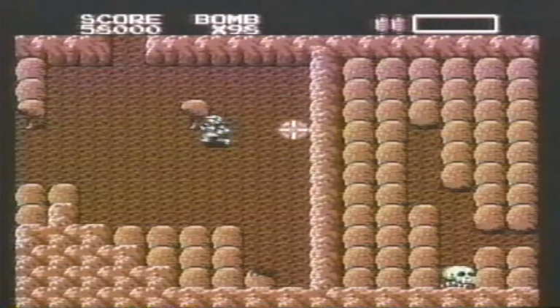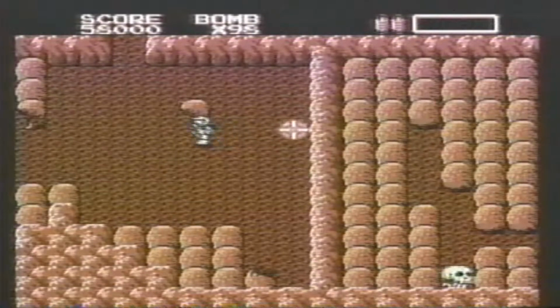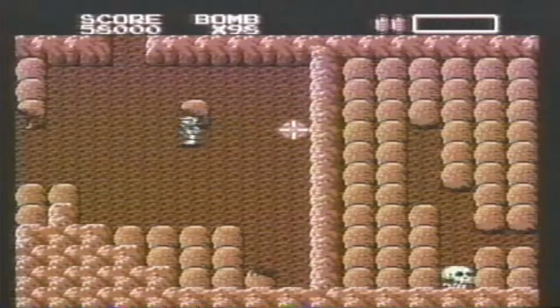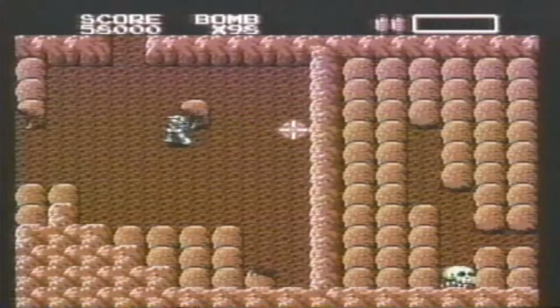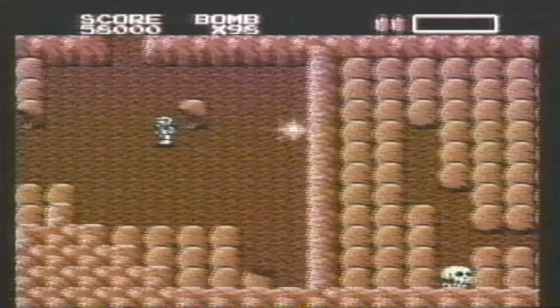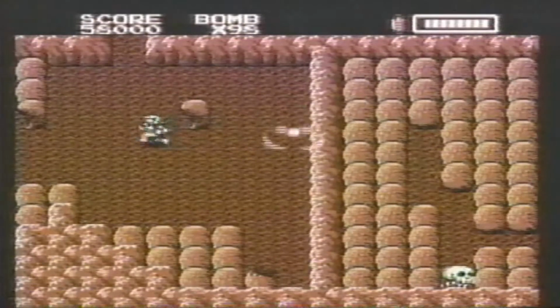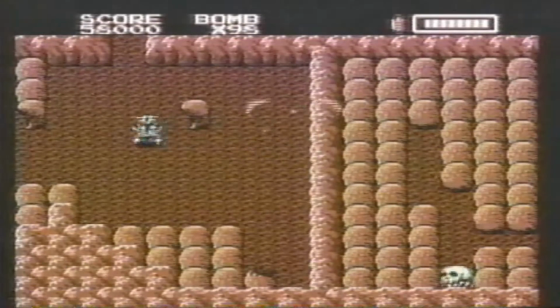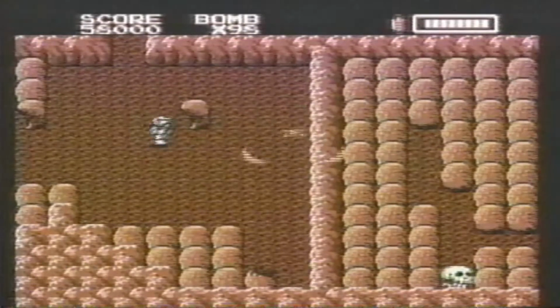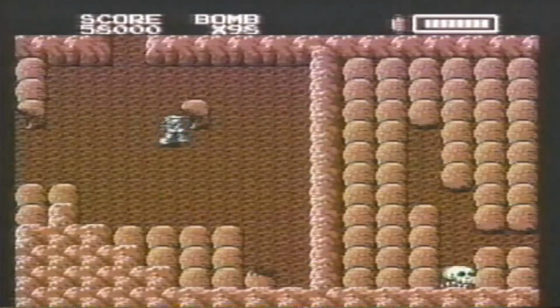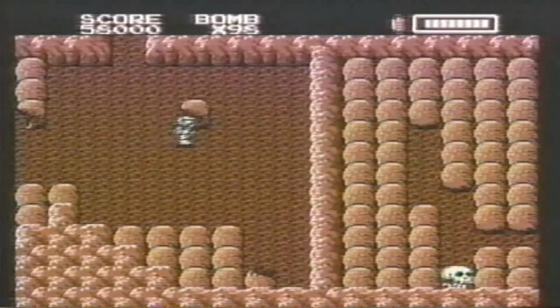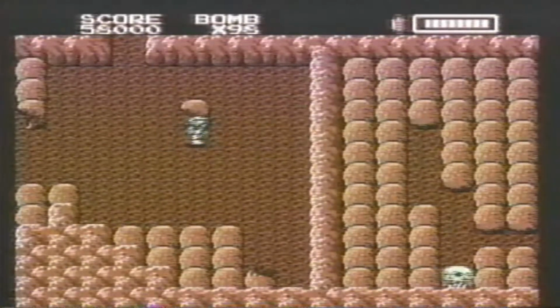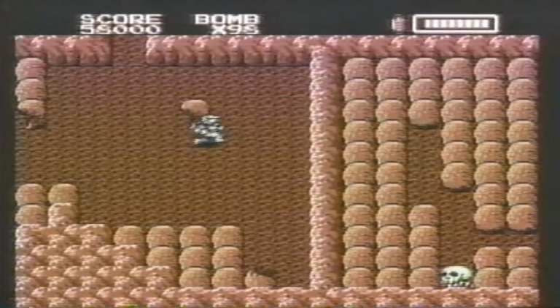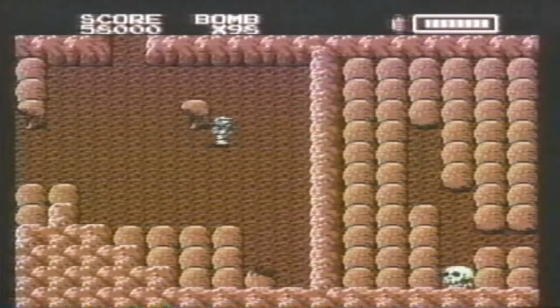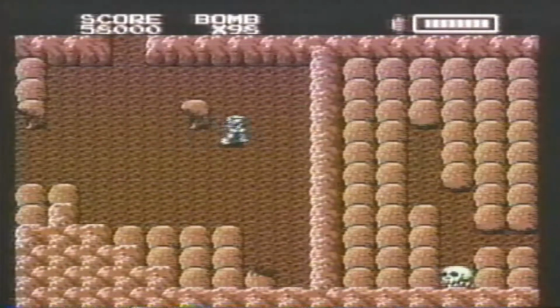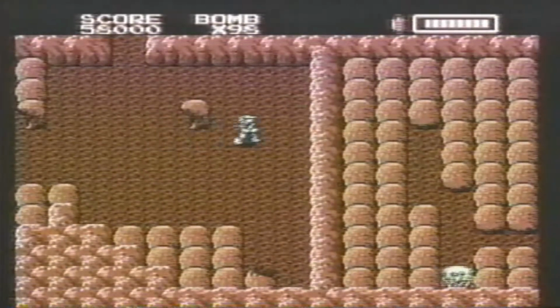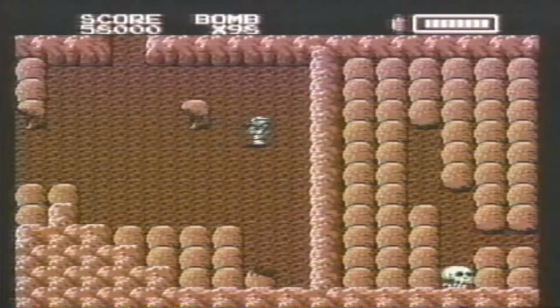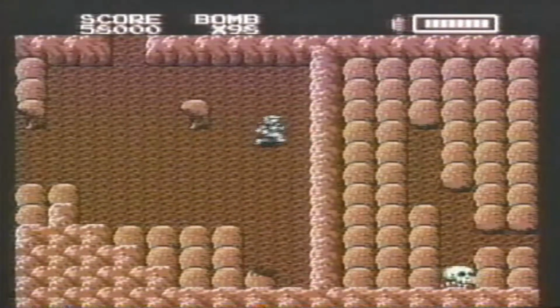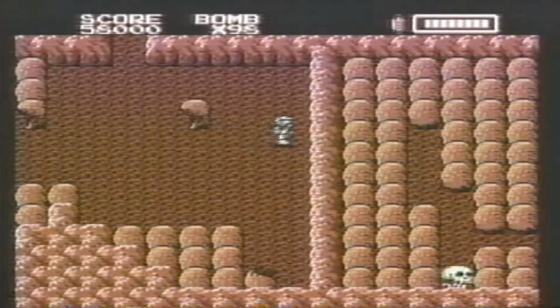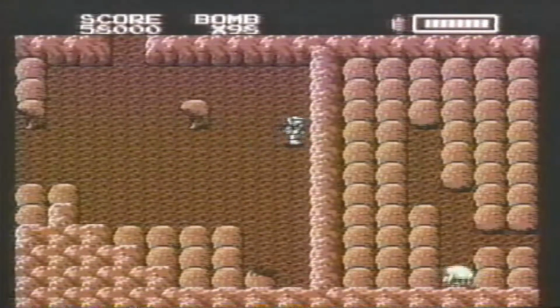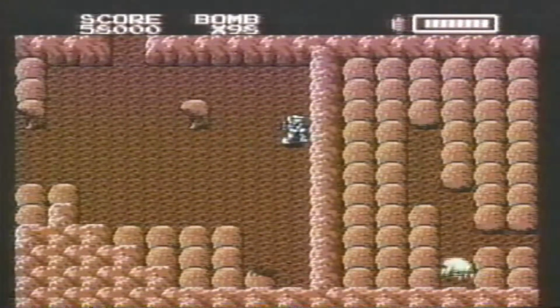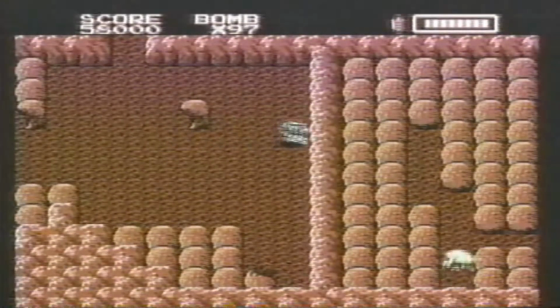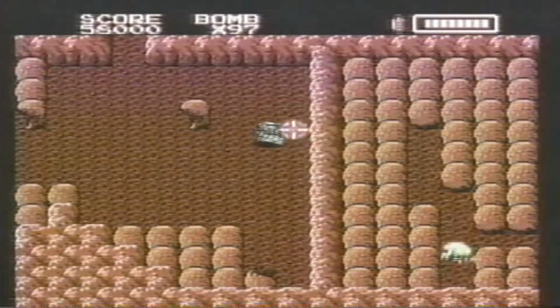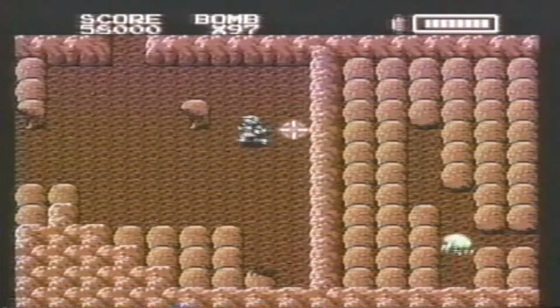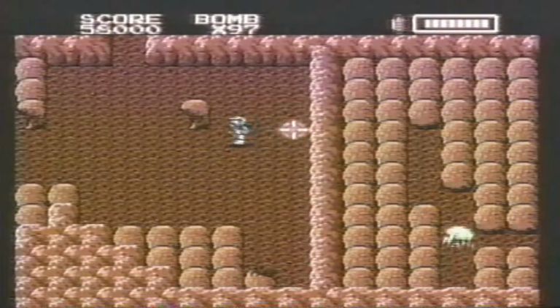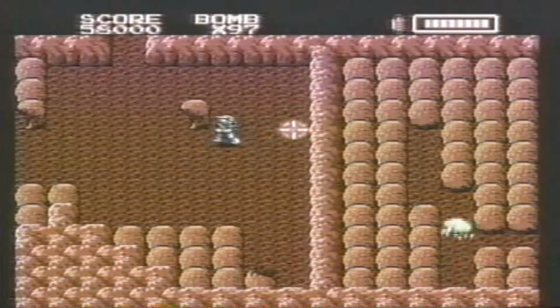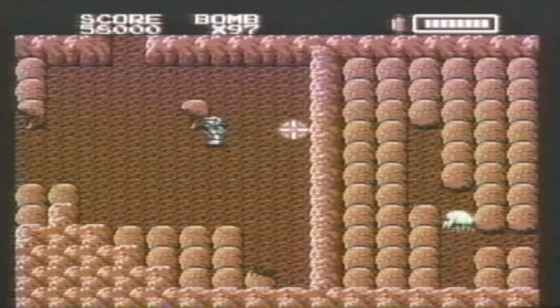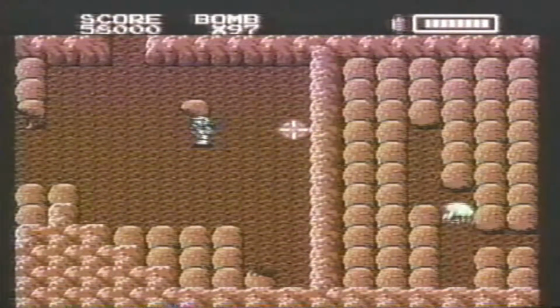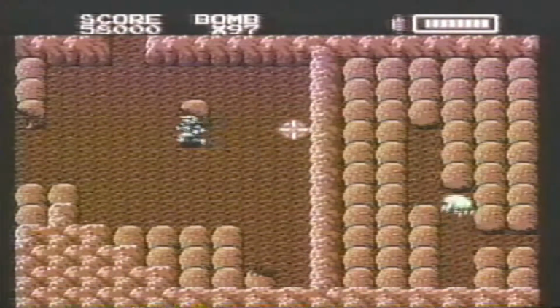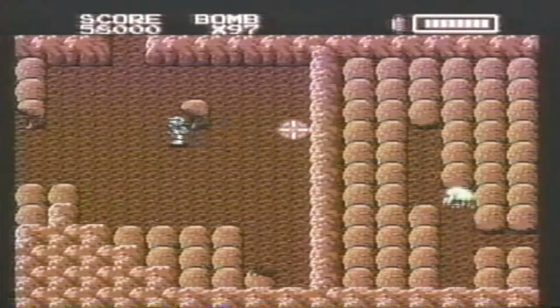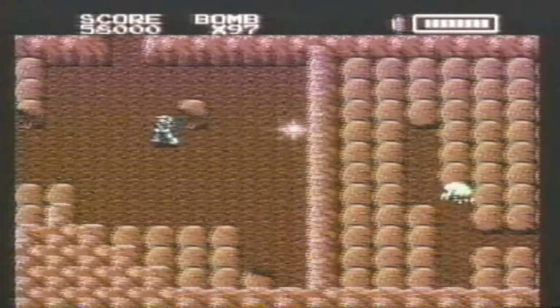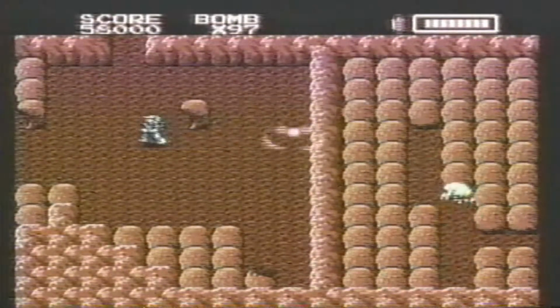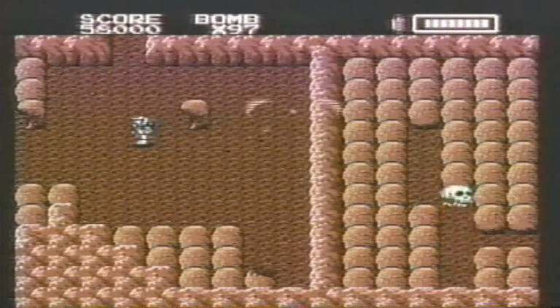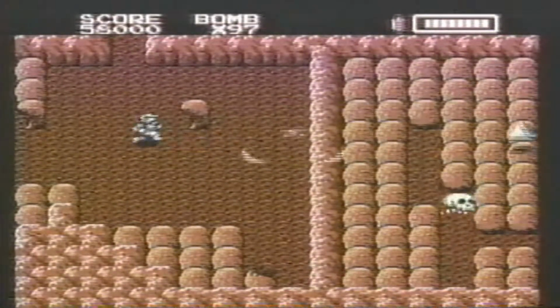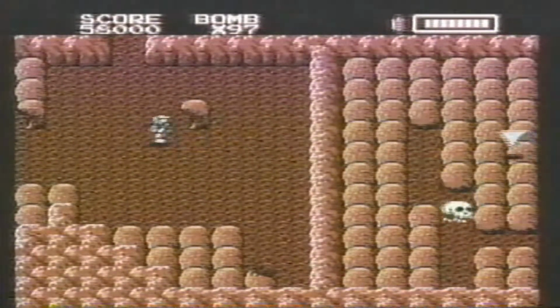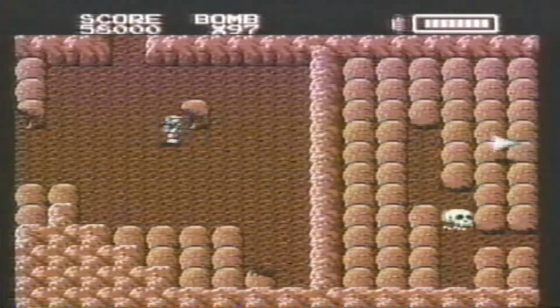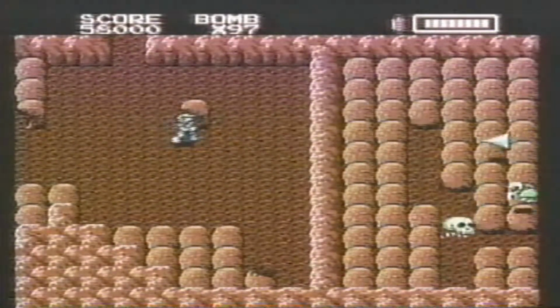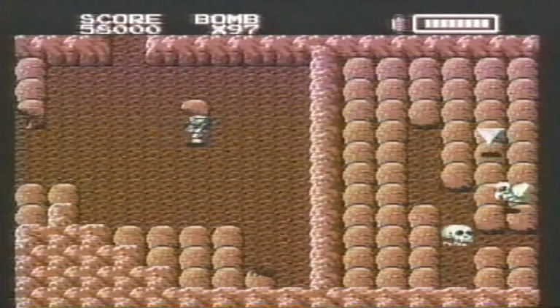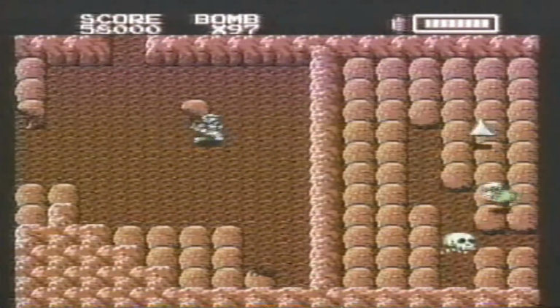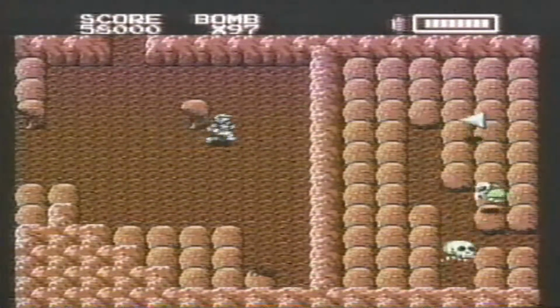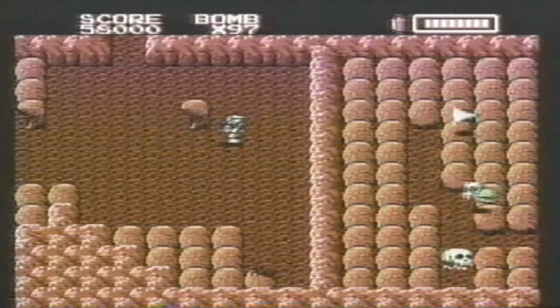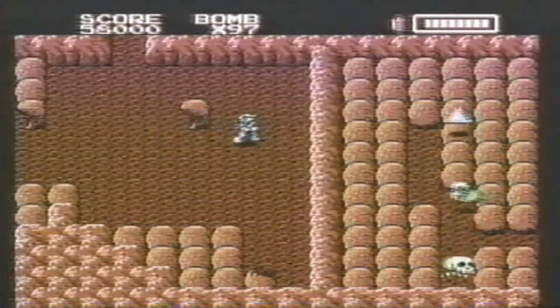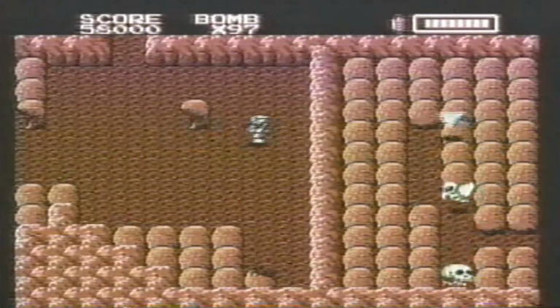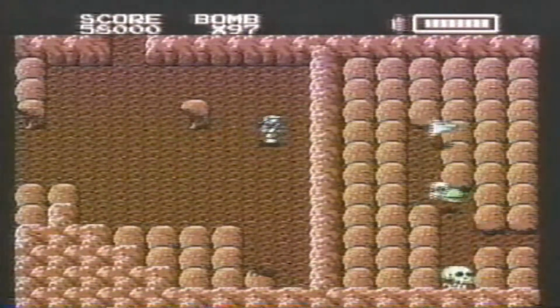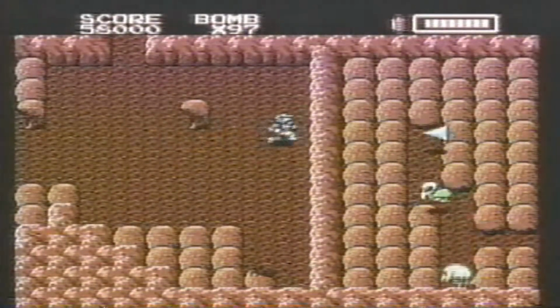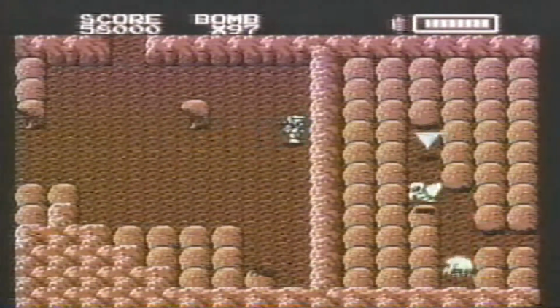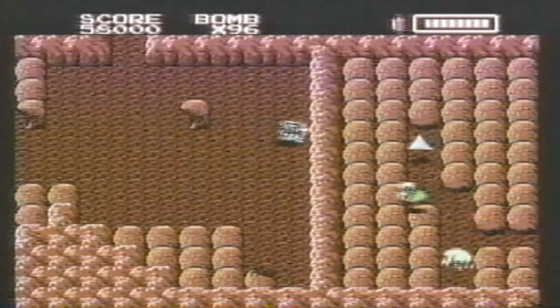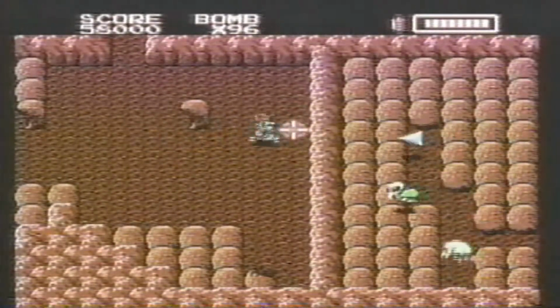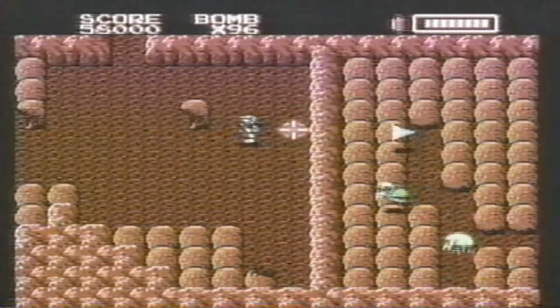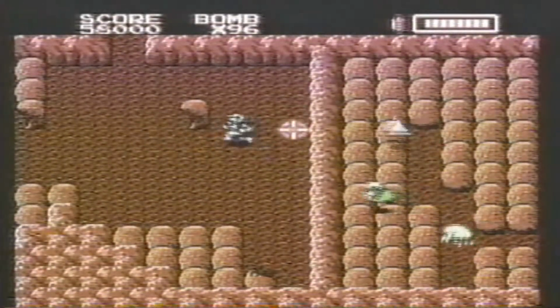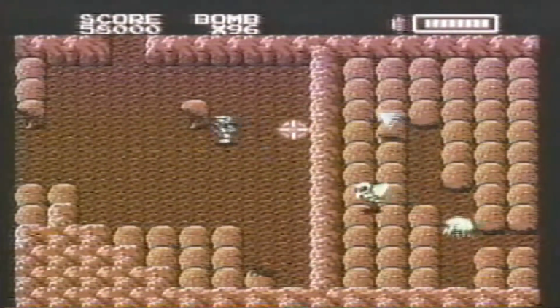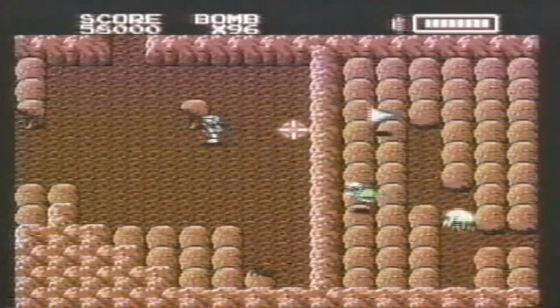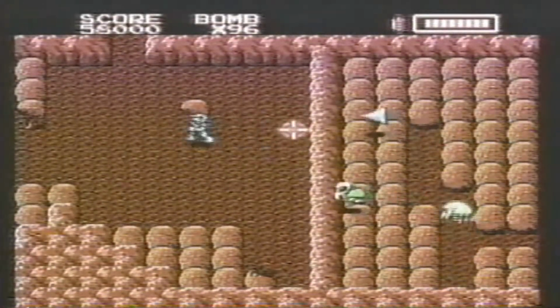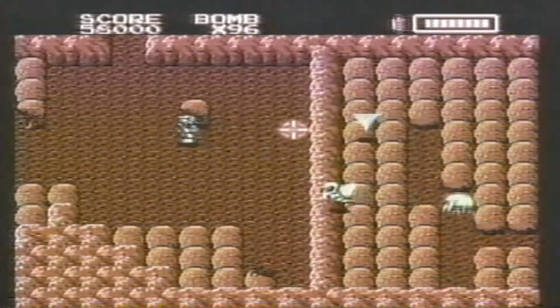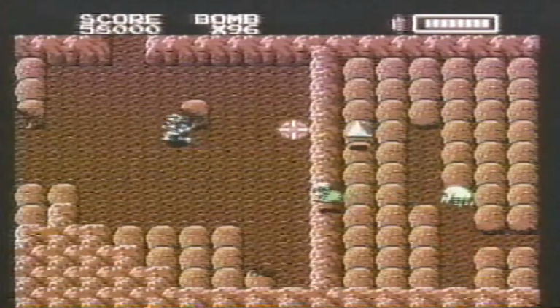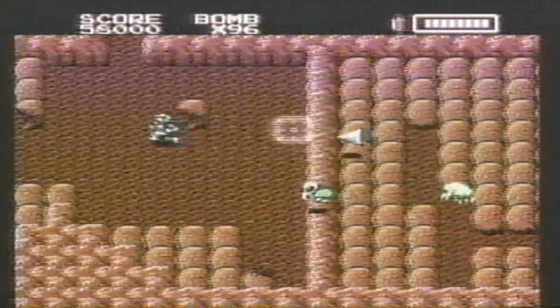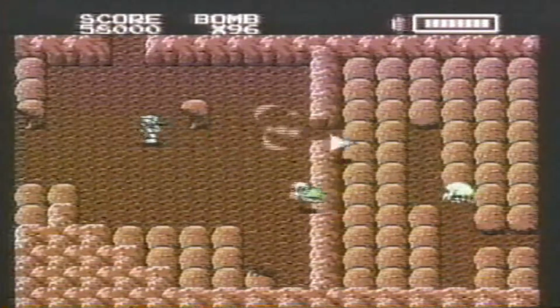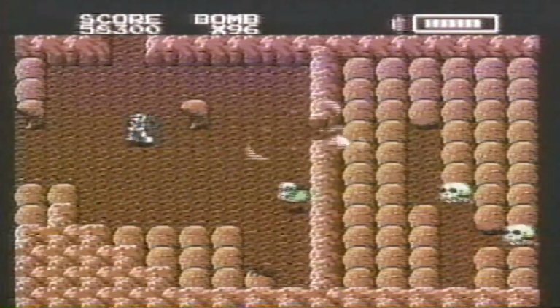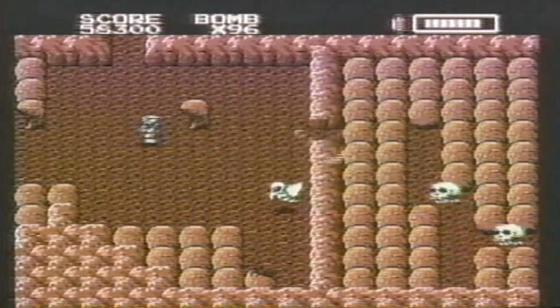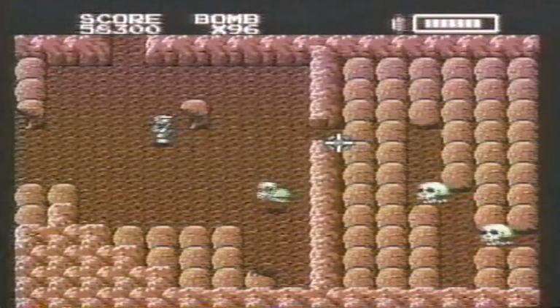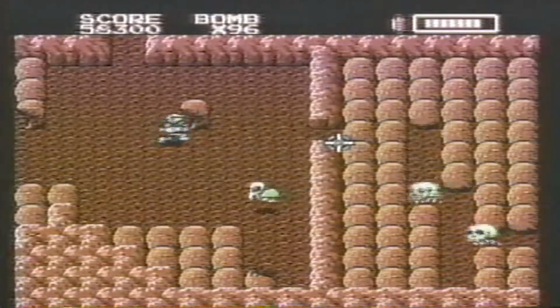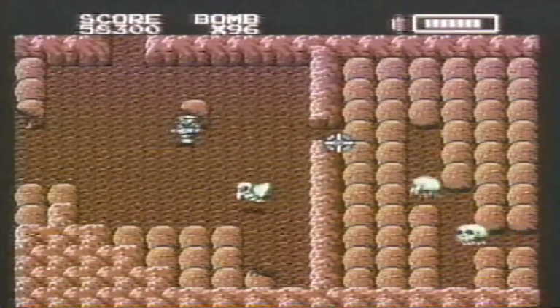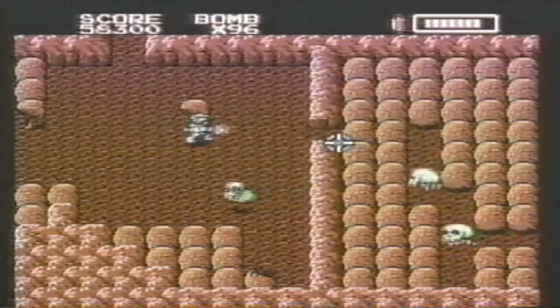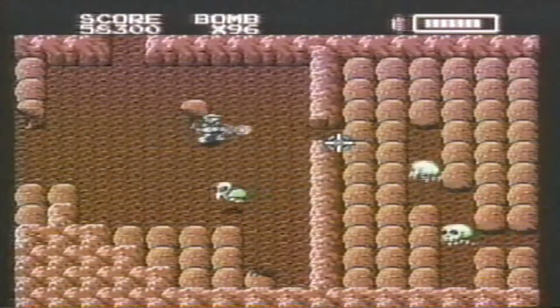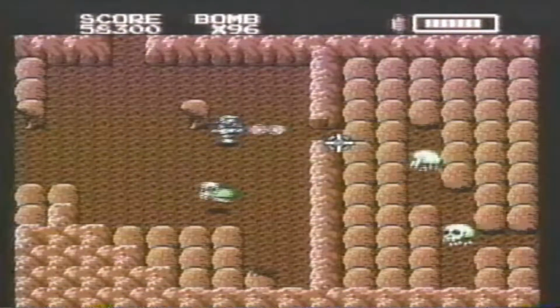You can almost always break through a solid wall by bombing four markers, such as these bushes, down from the top of the screen.